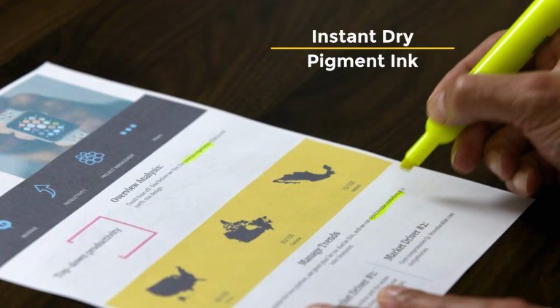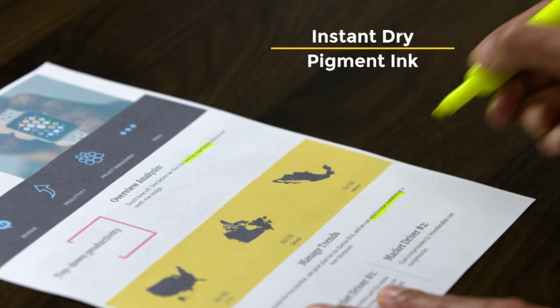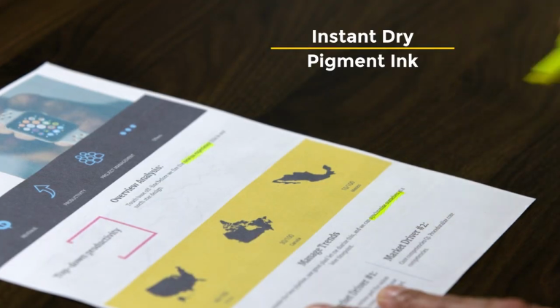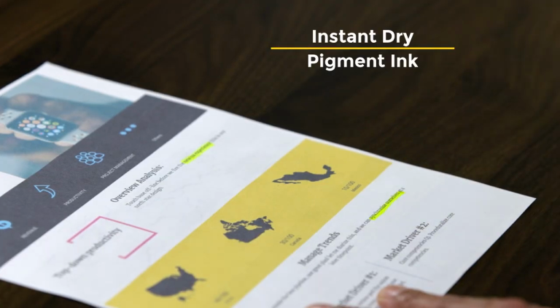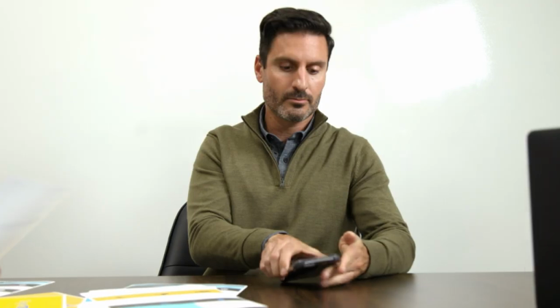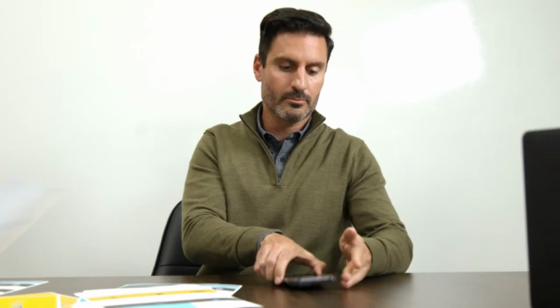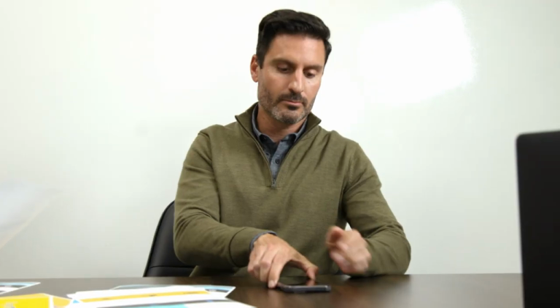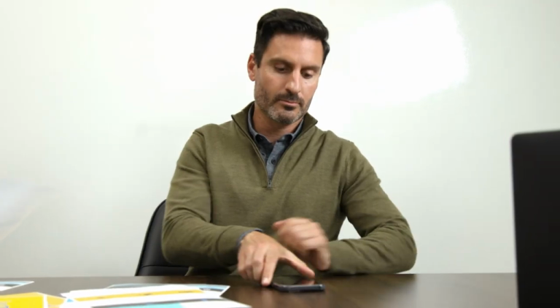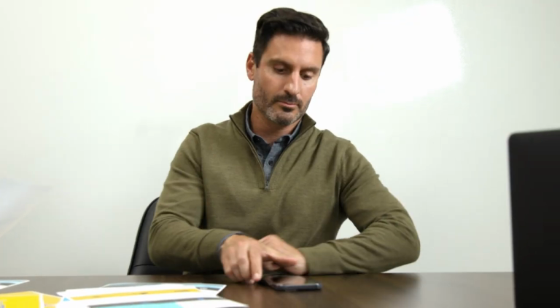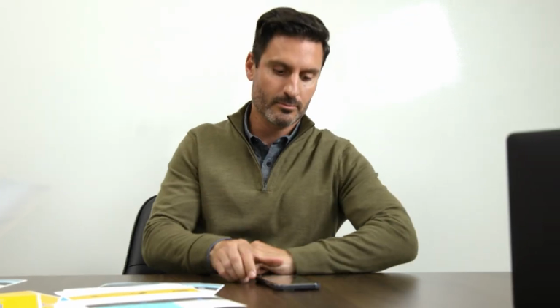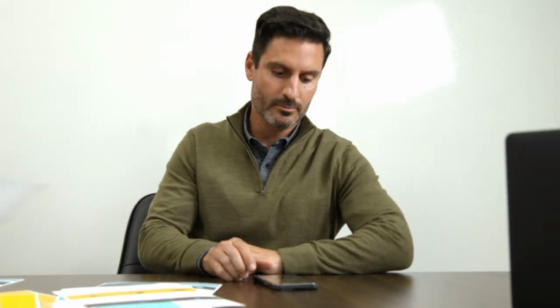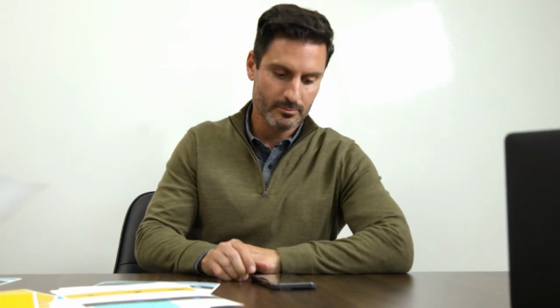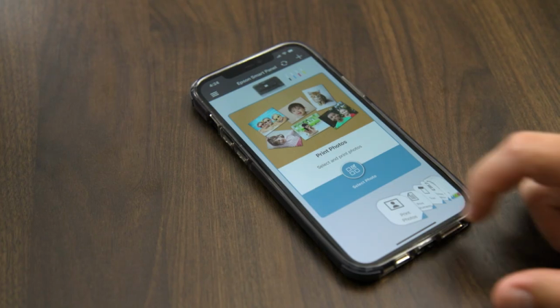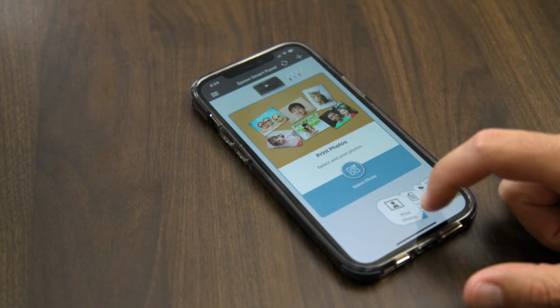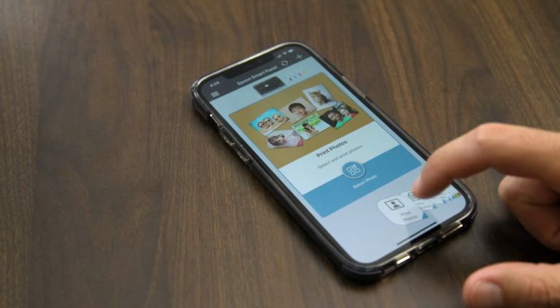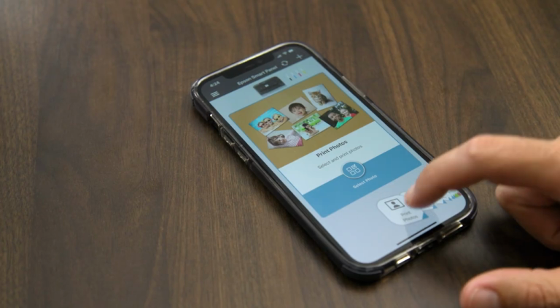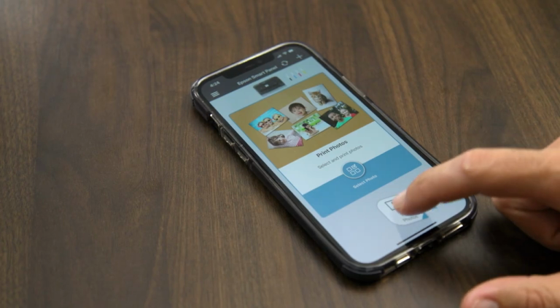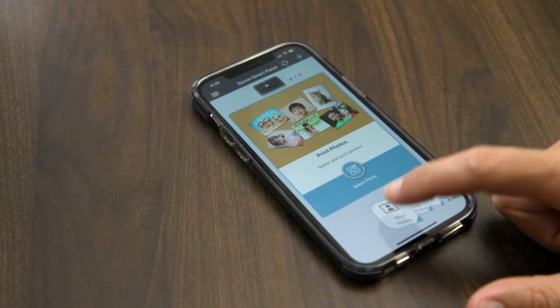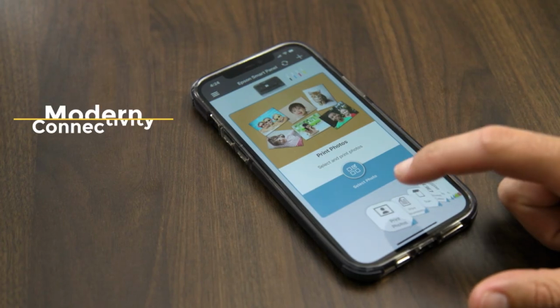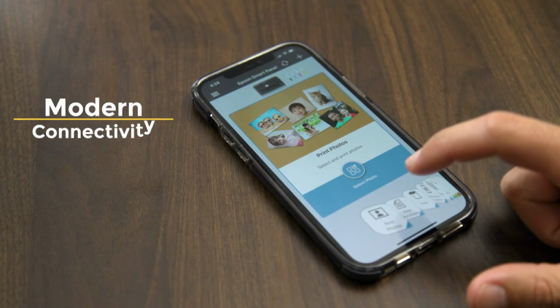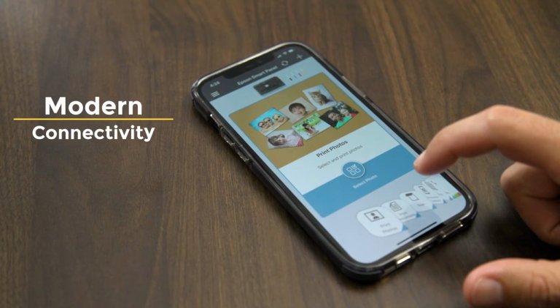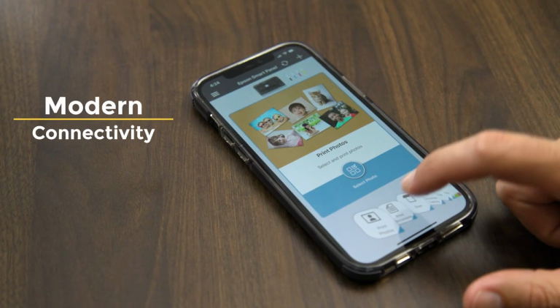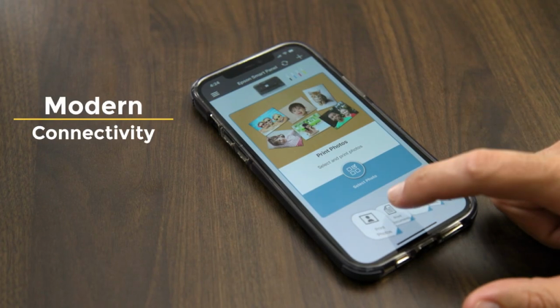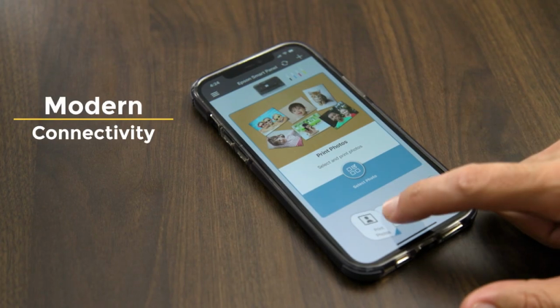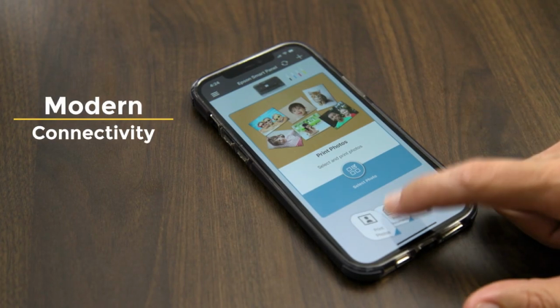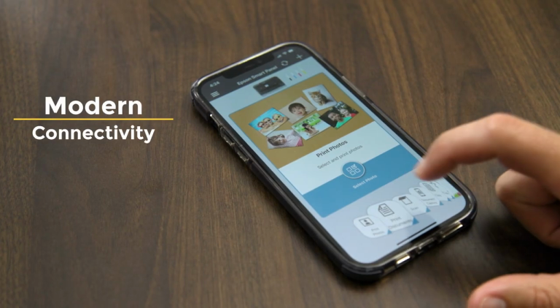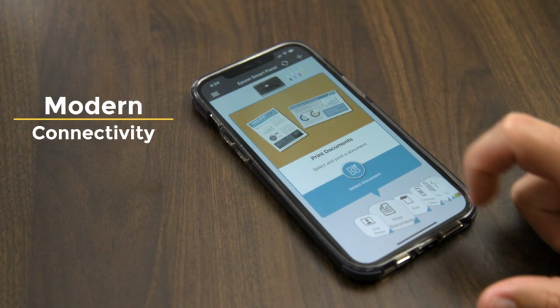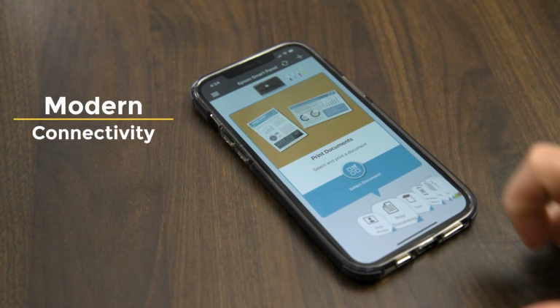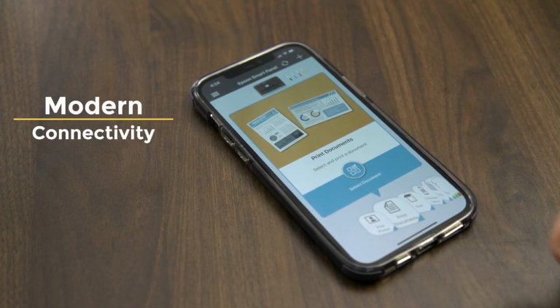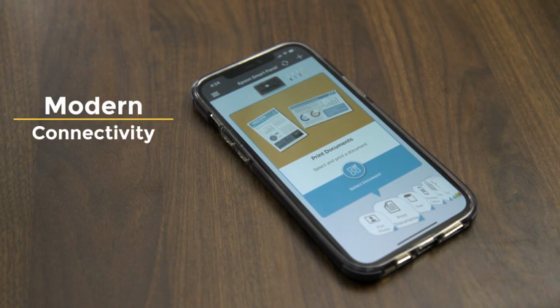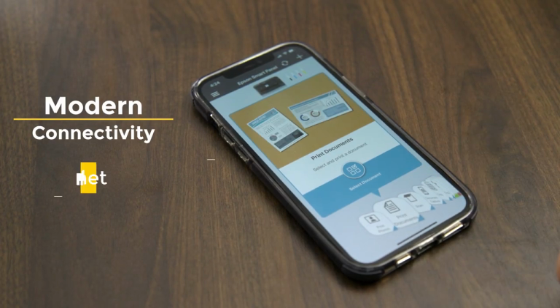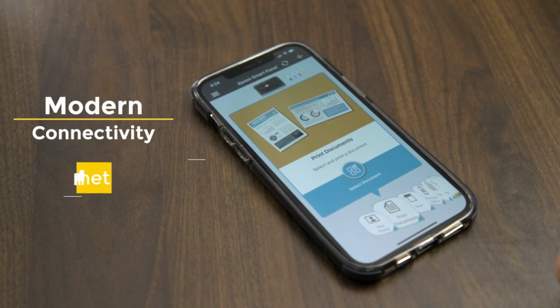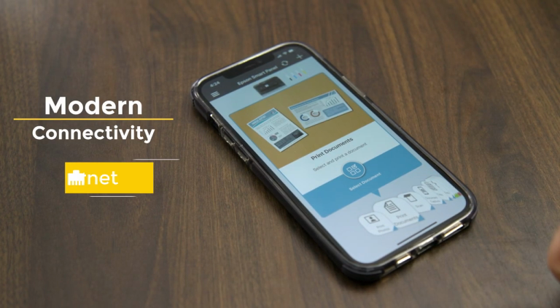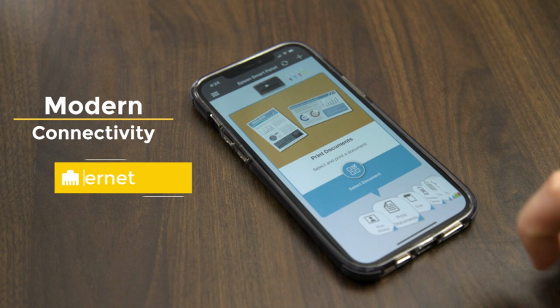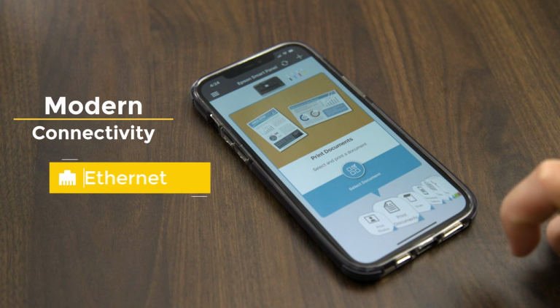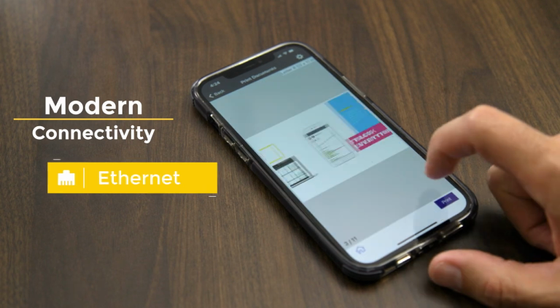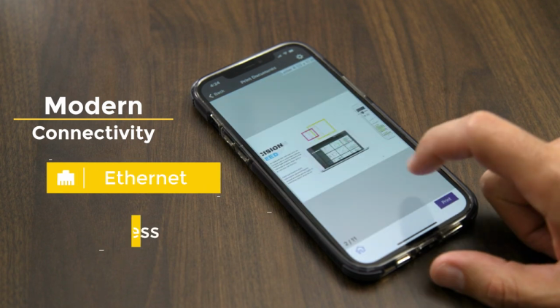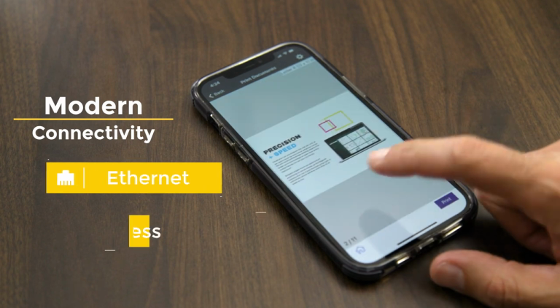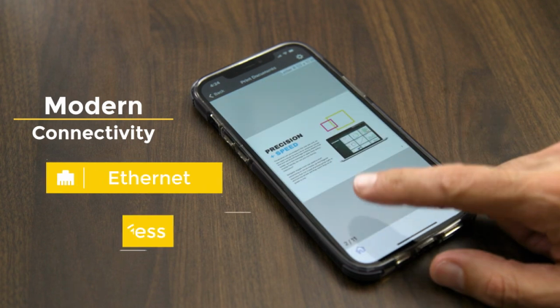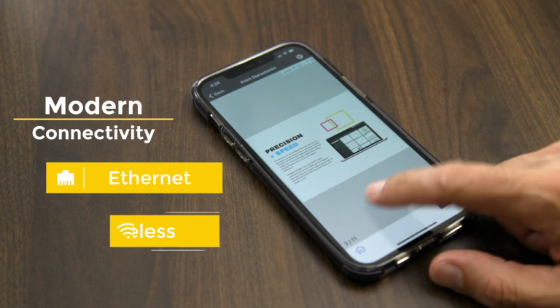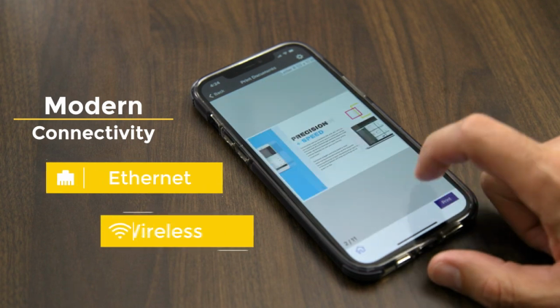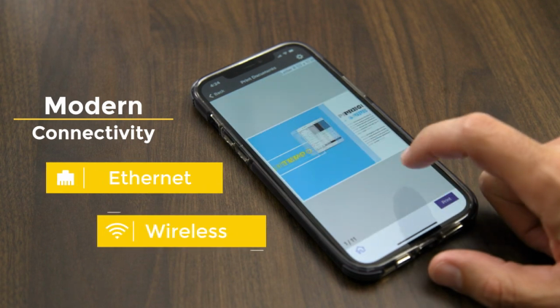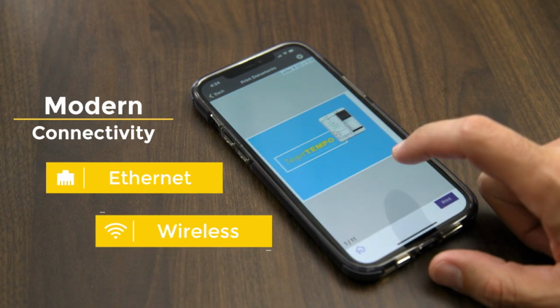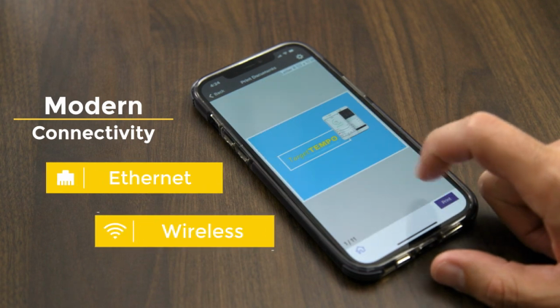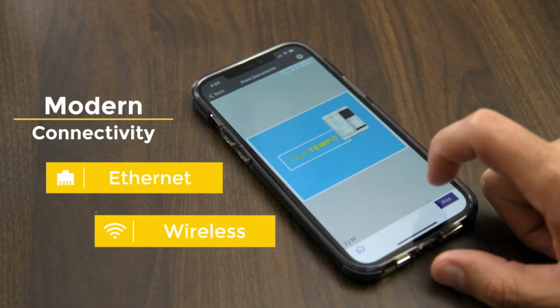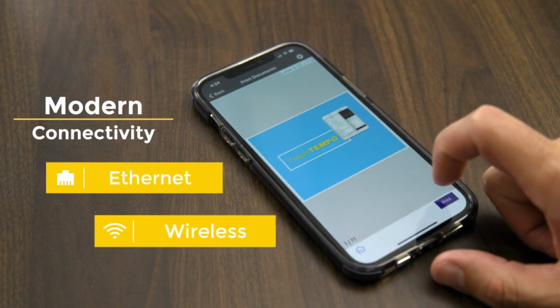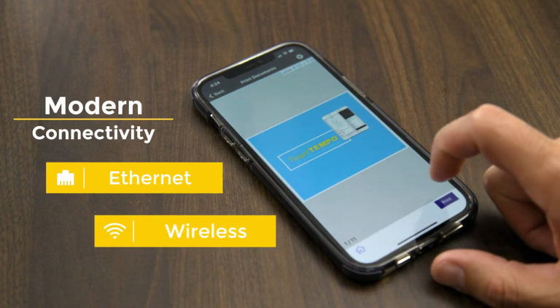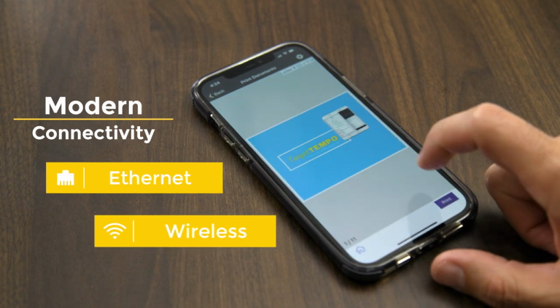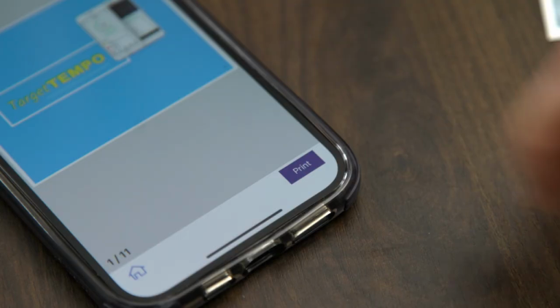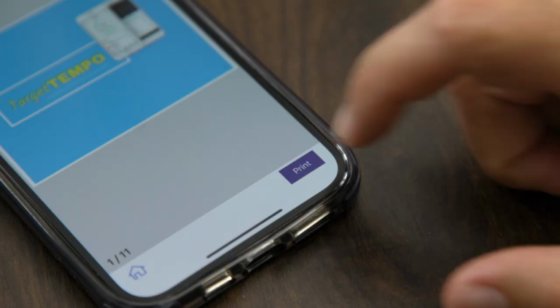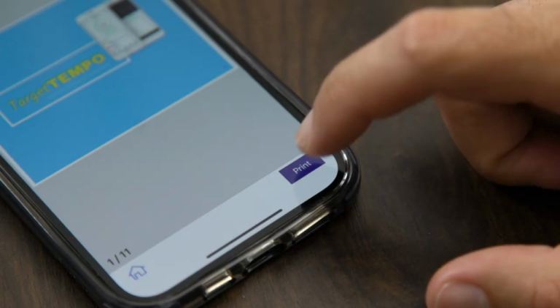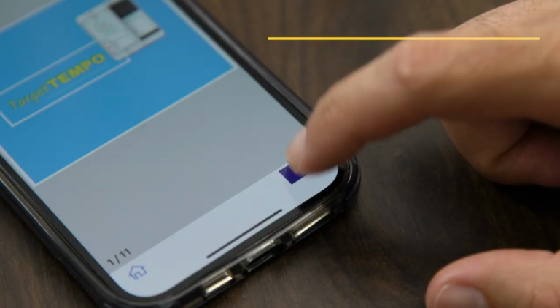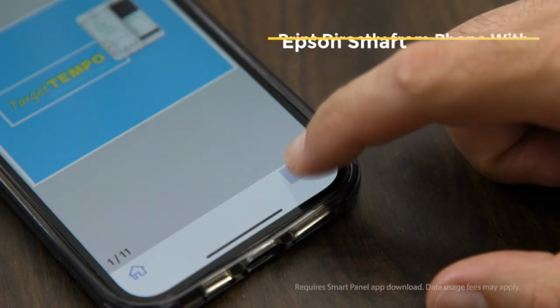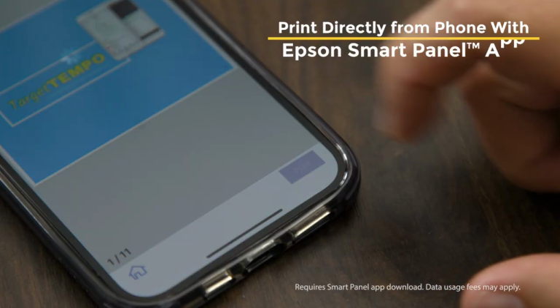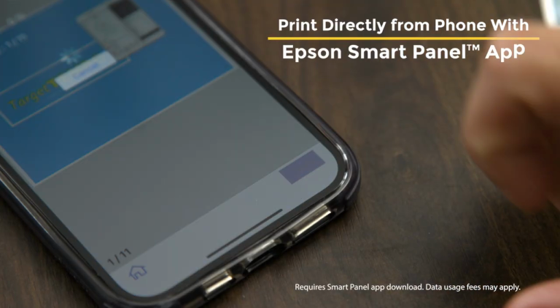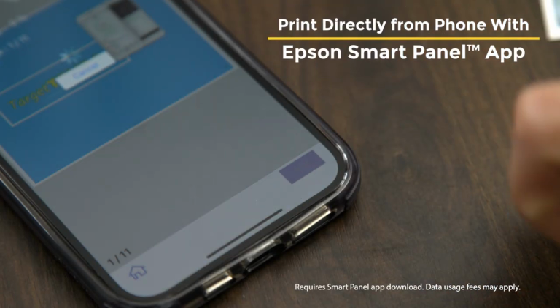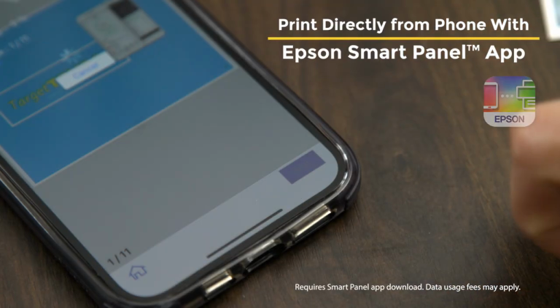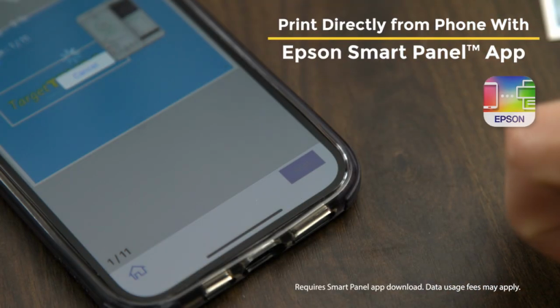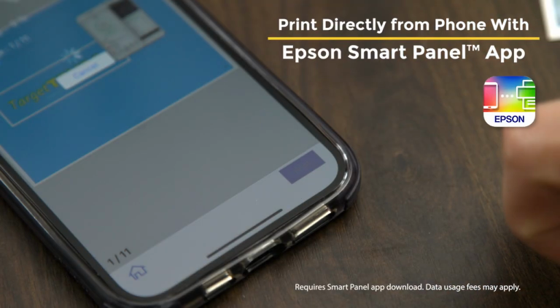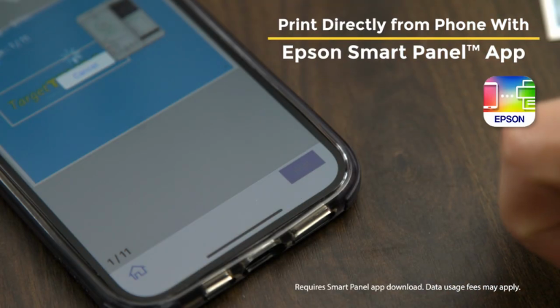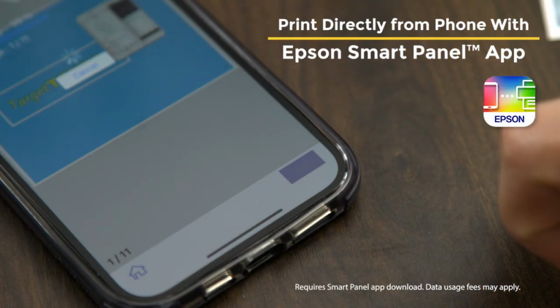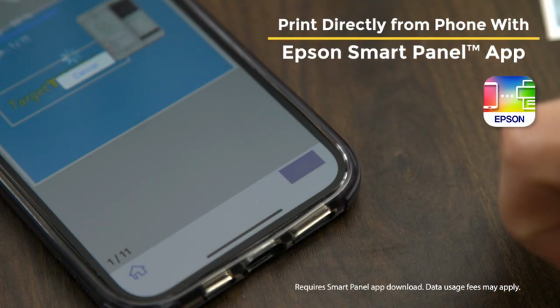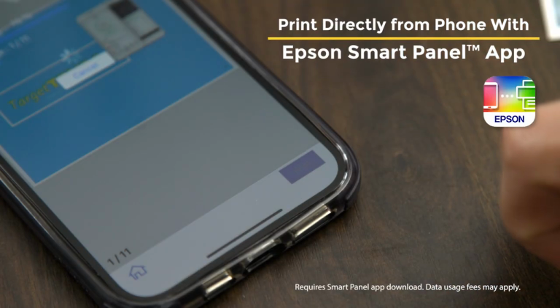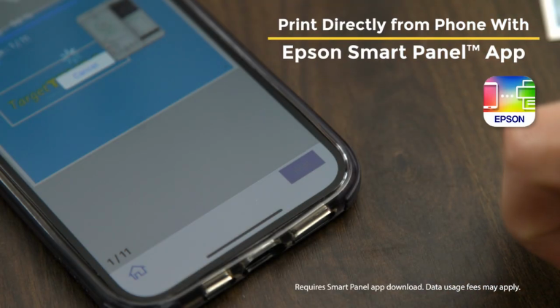The Epson EcoTank Pro features modern connectivity options, from Ethernet to wireless to direct printing from smartphones and tablets.